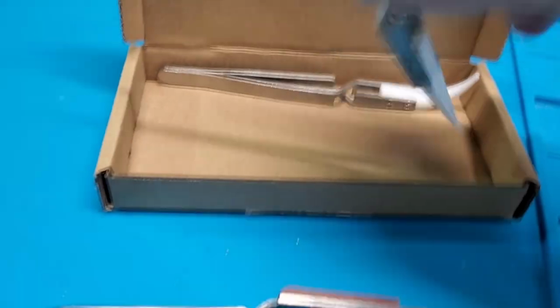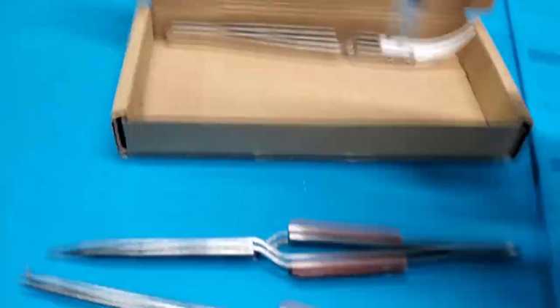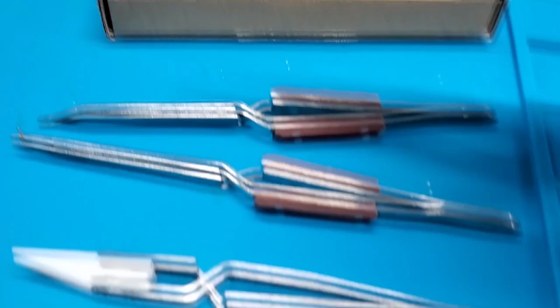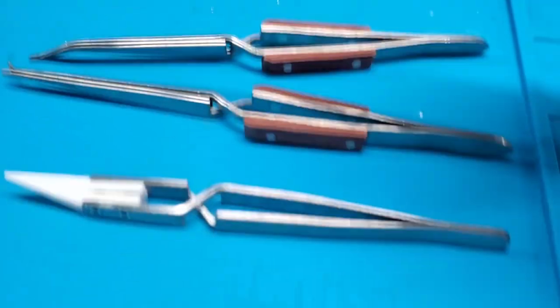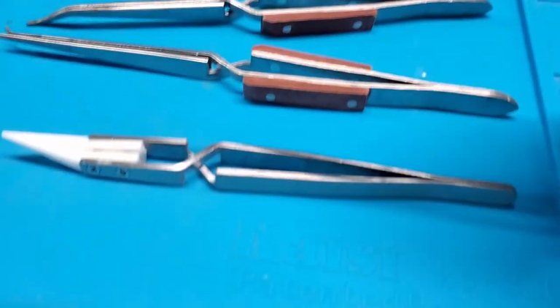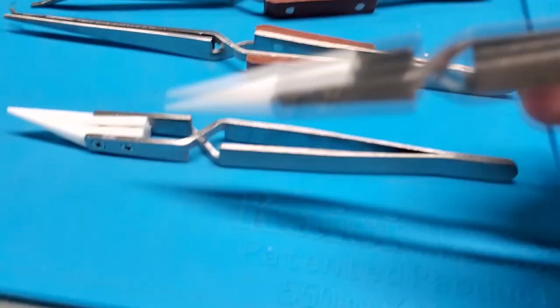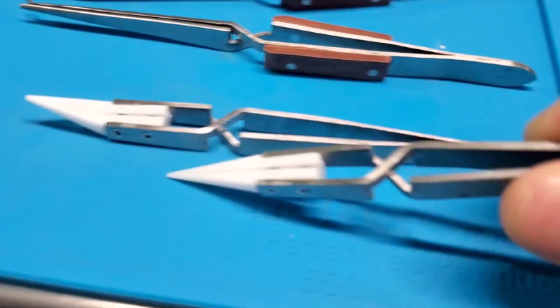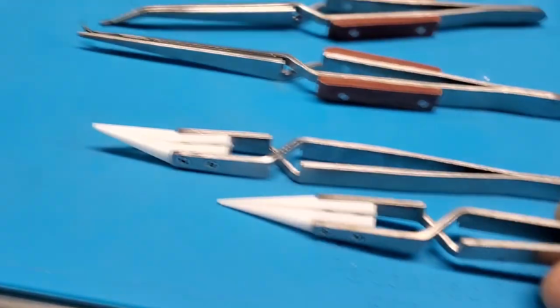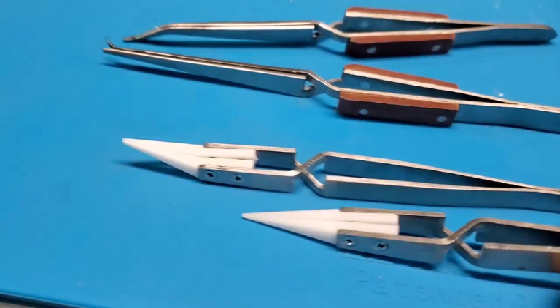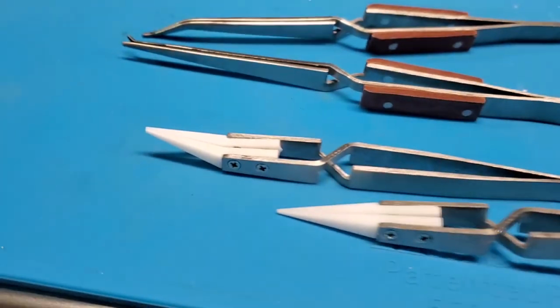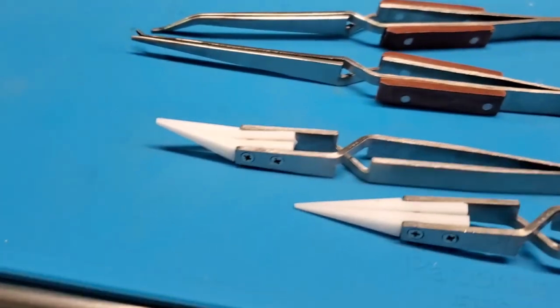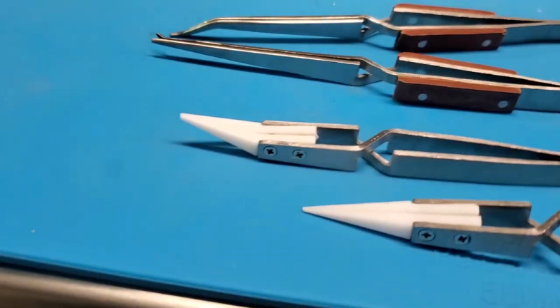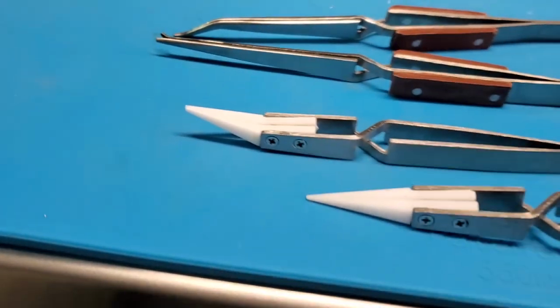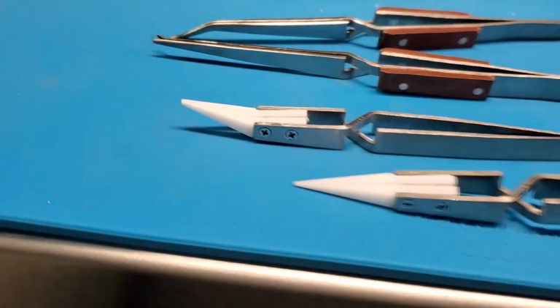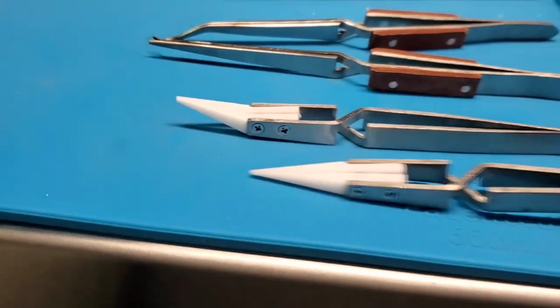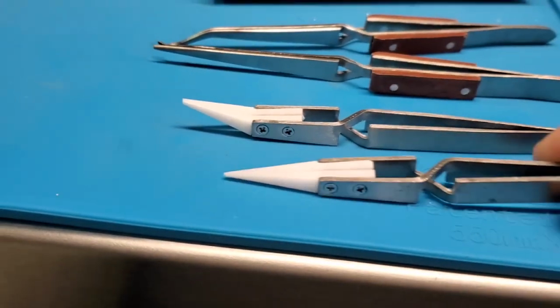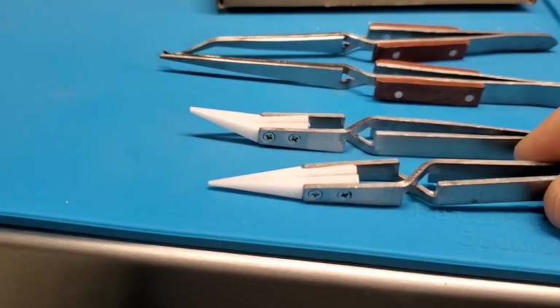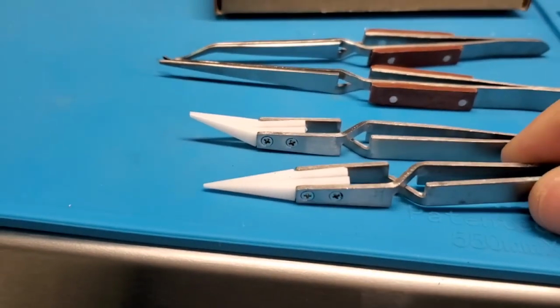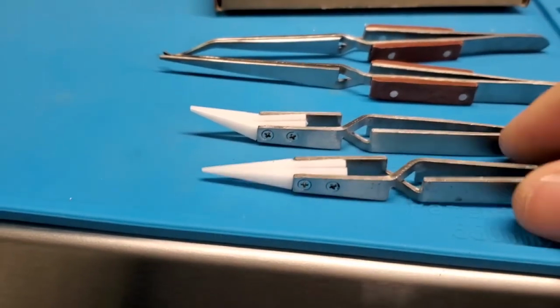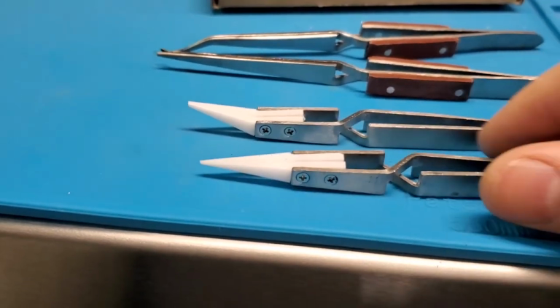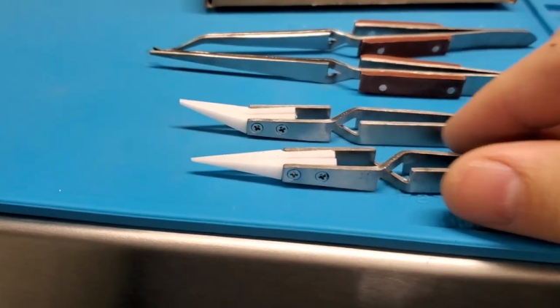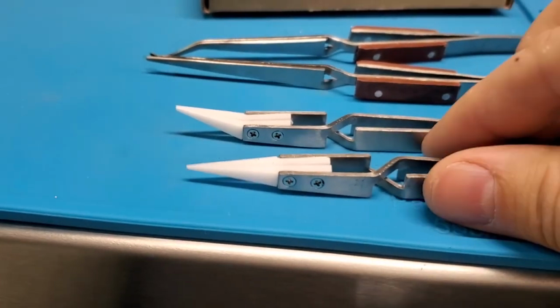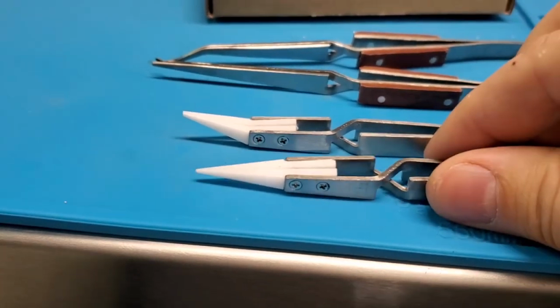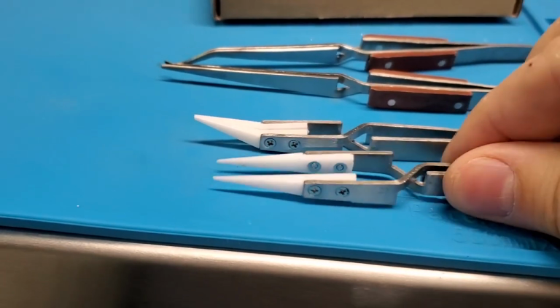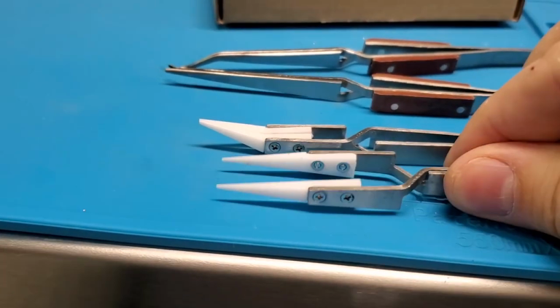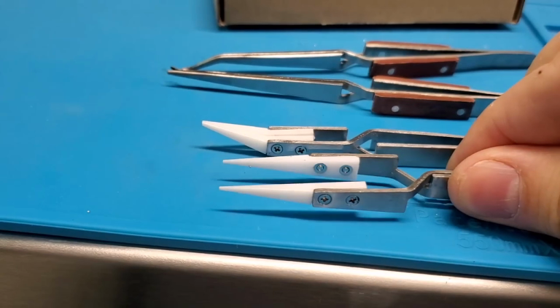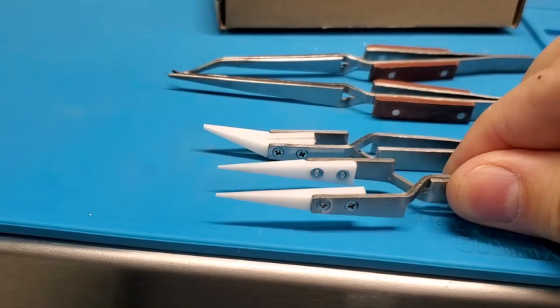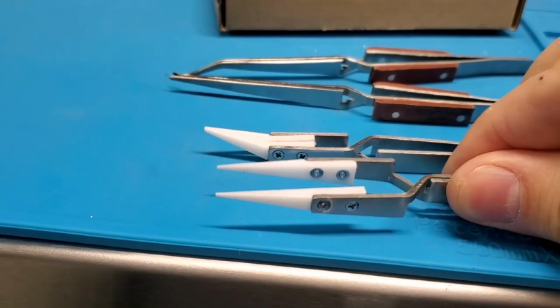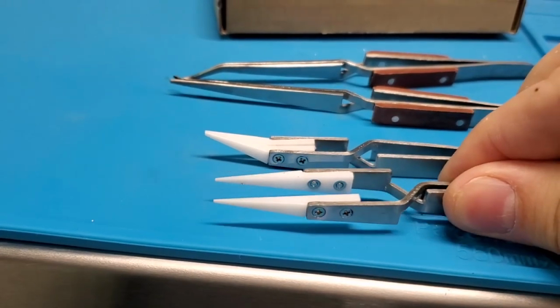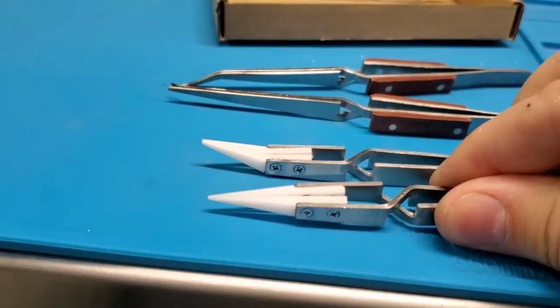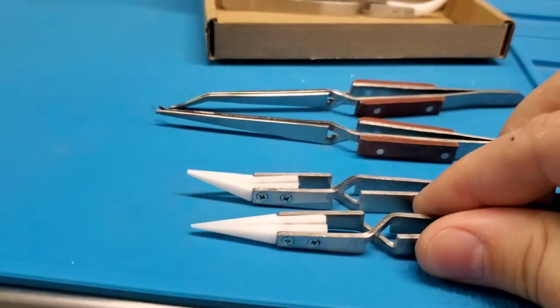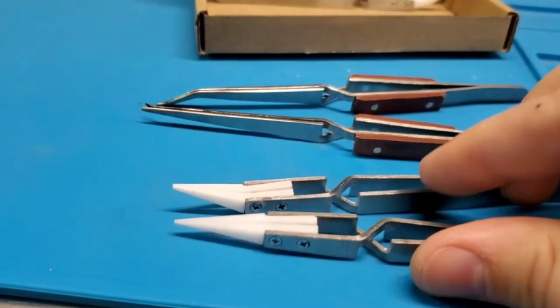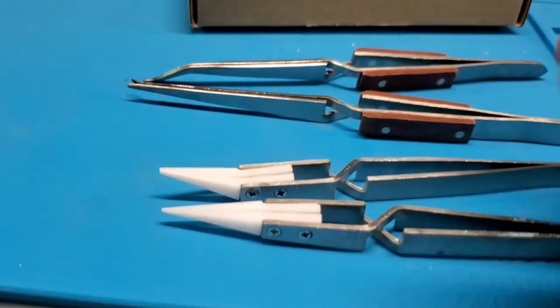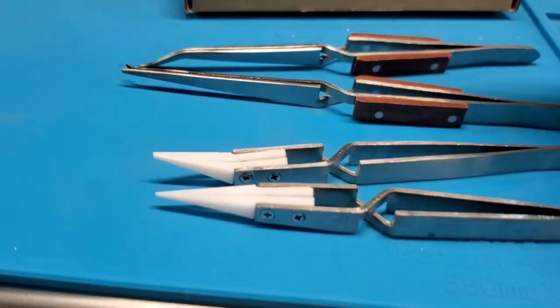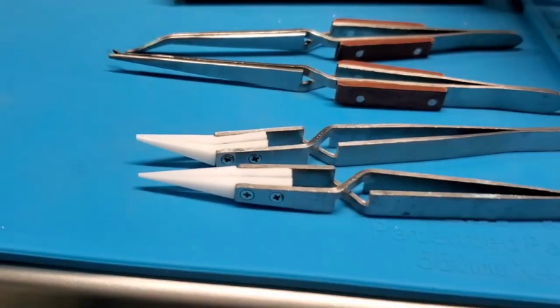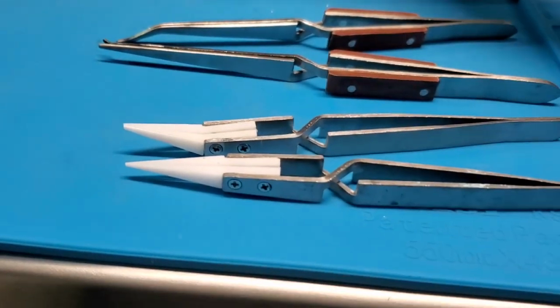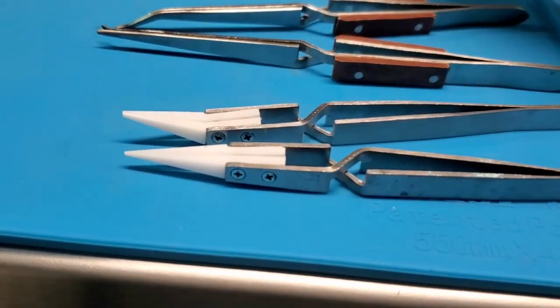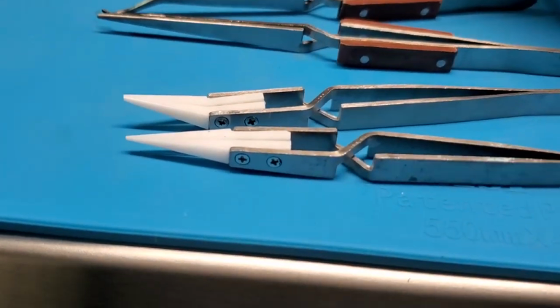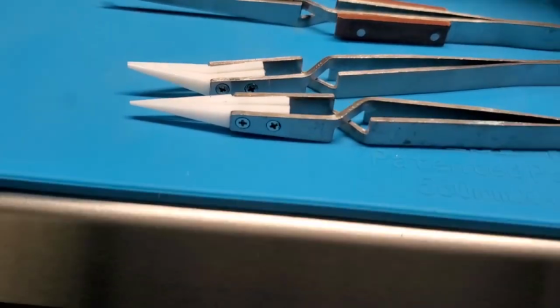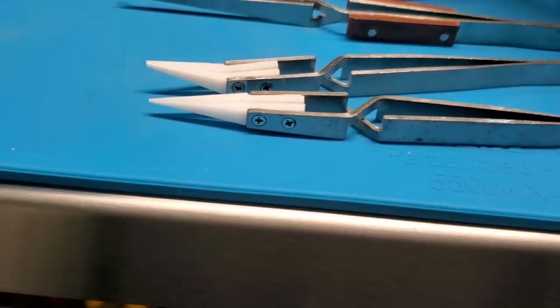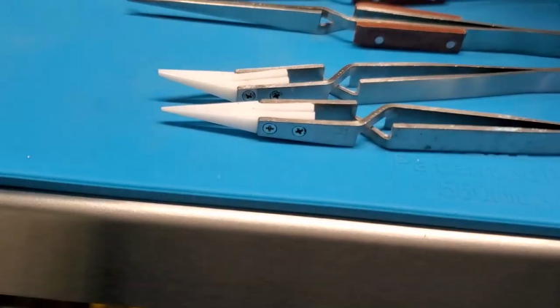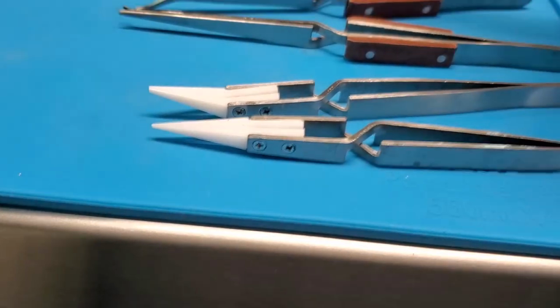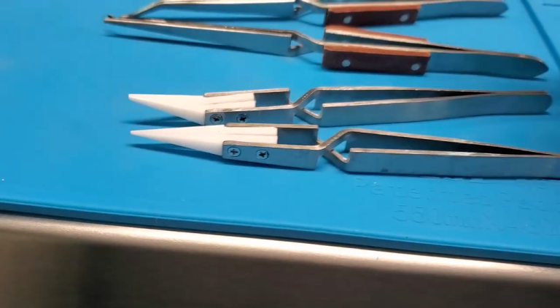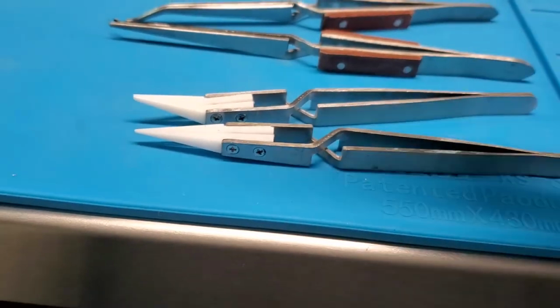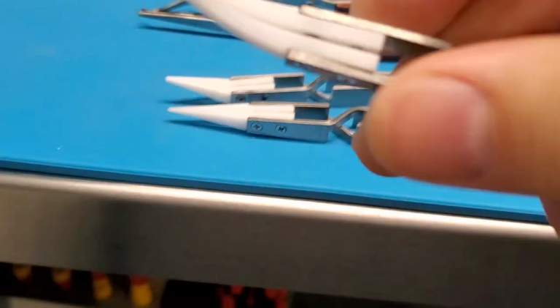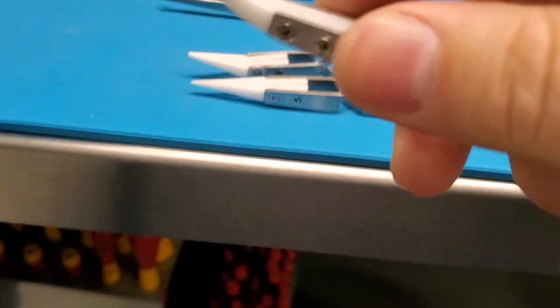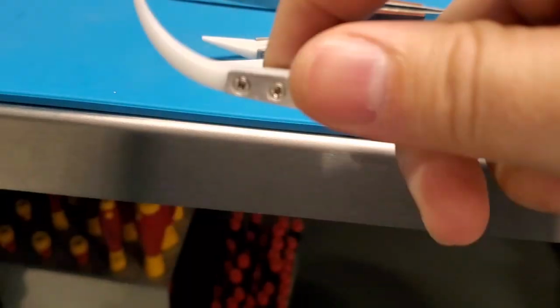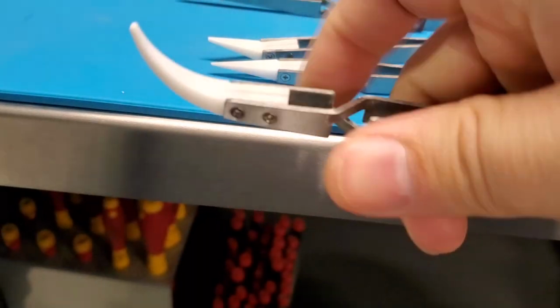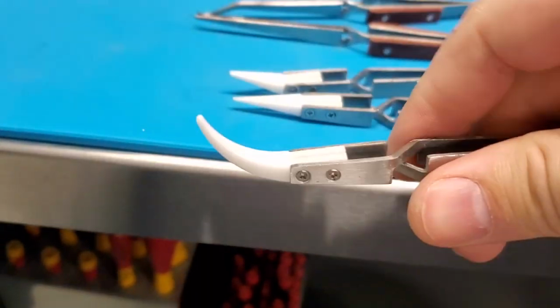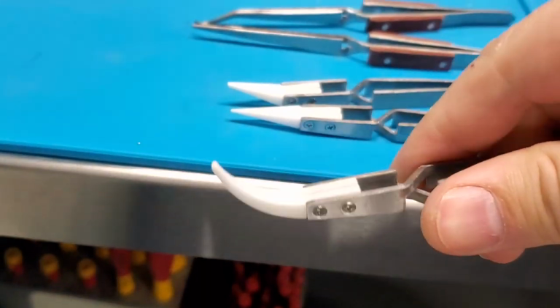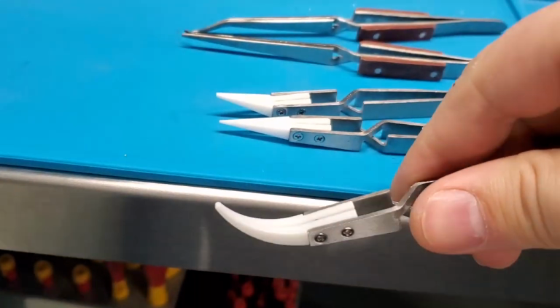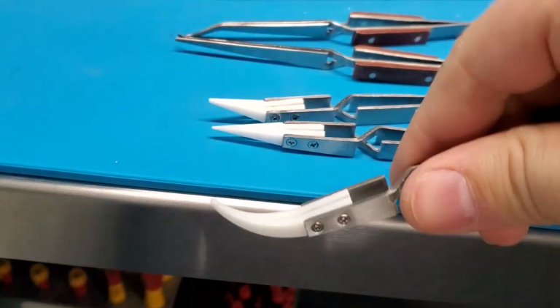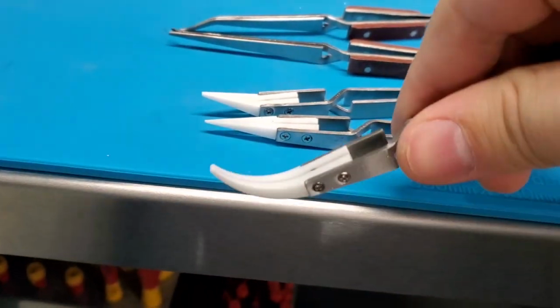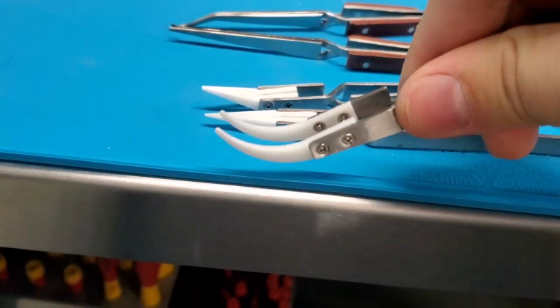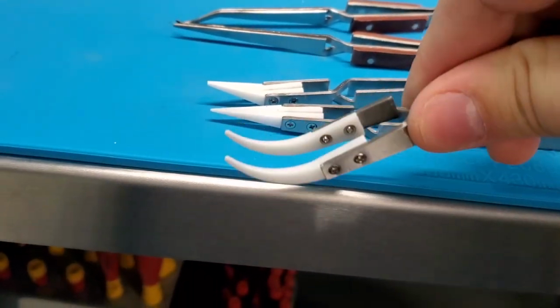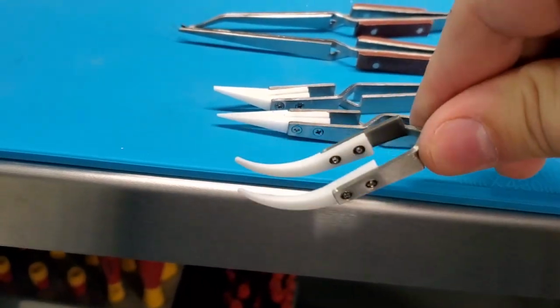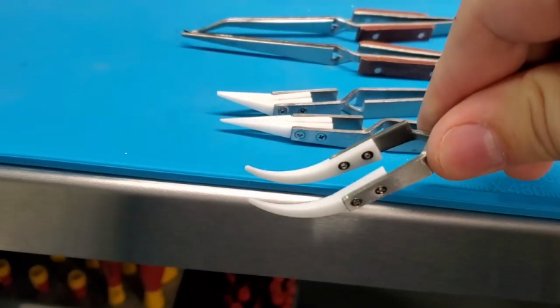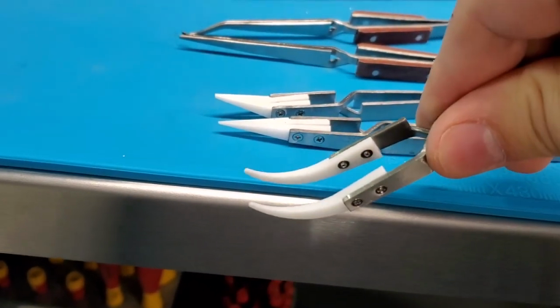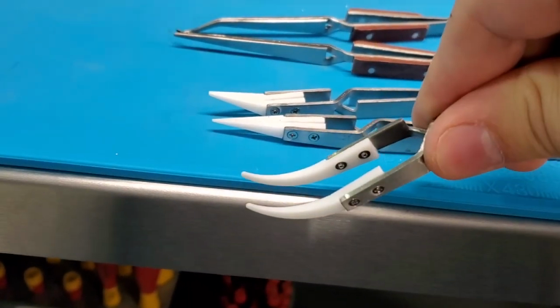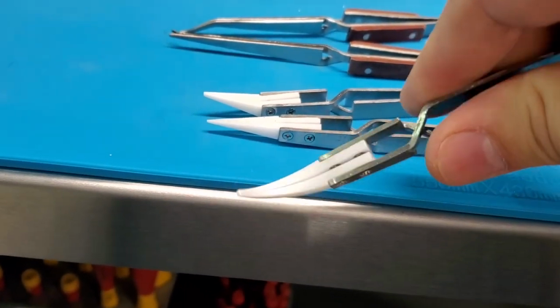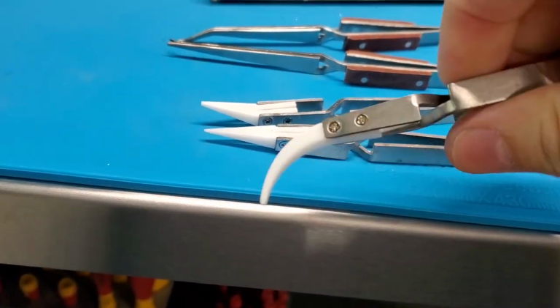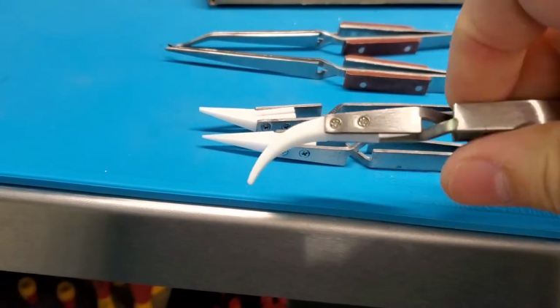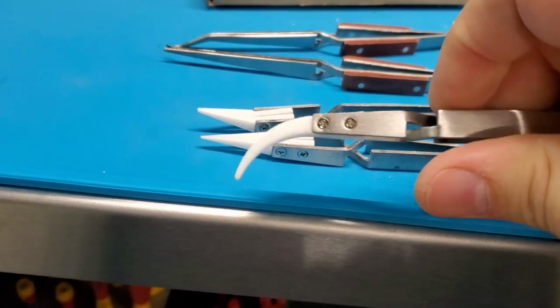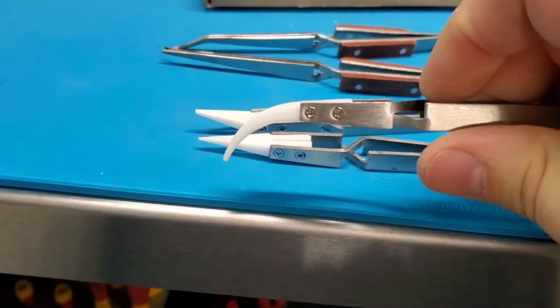In the kit comes a slightly canted set, a straight bit set, and a hooked set.